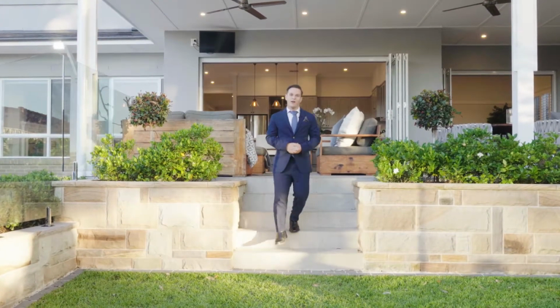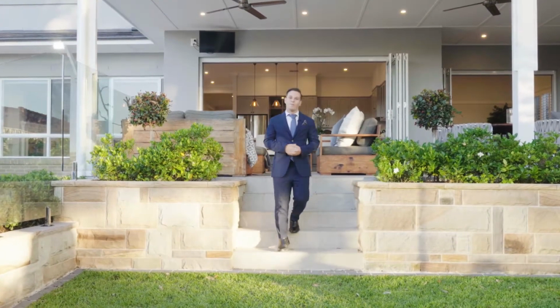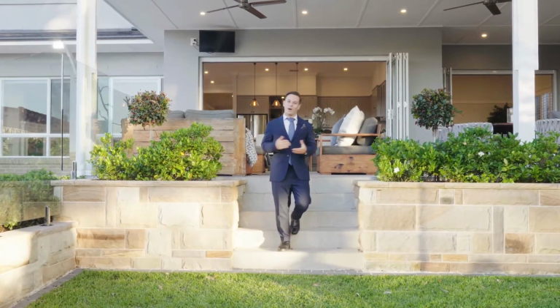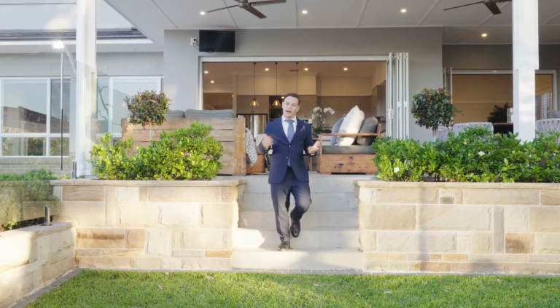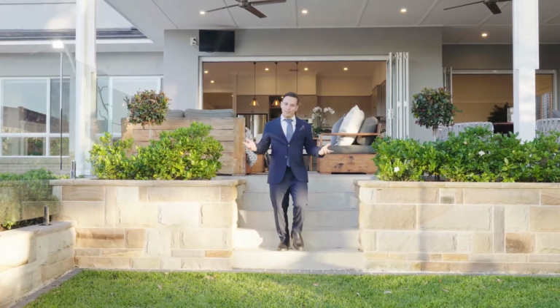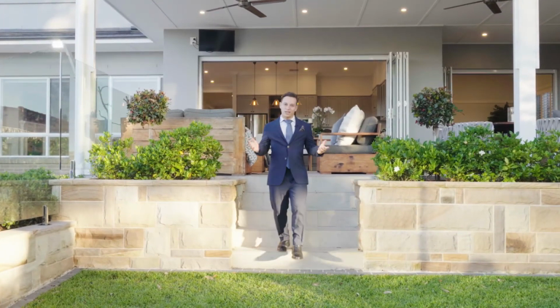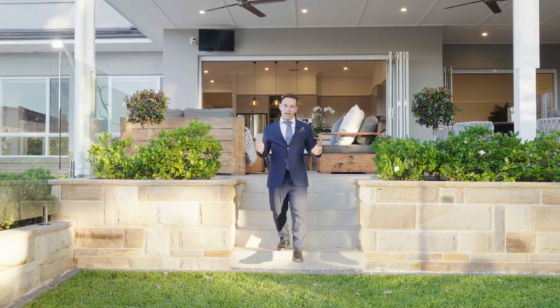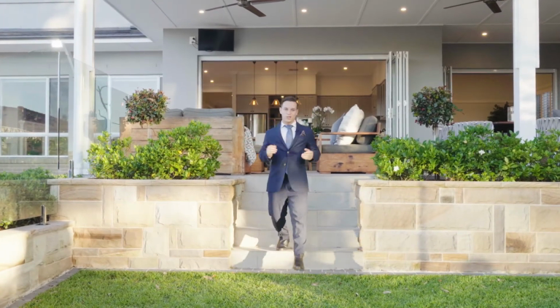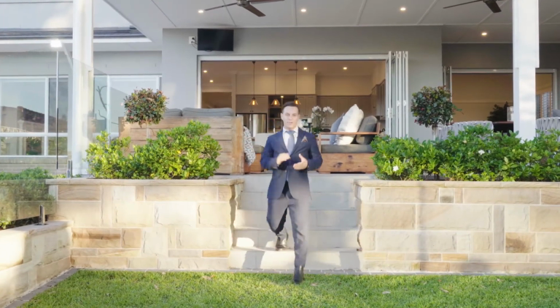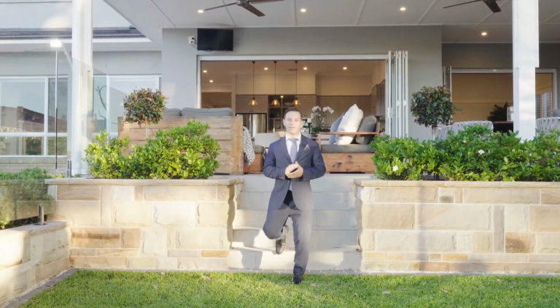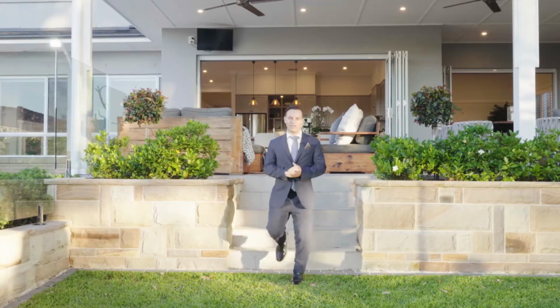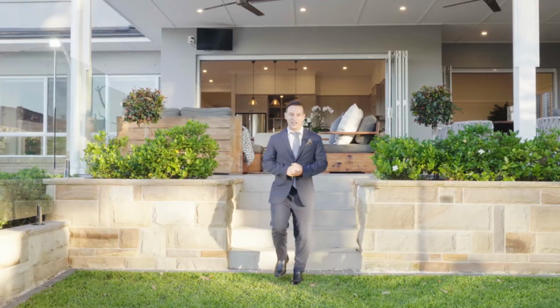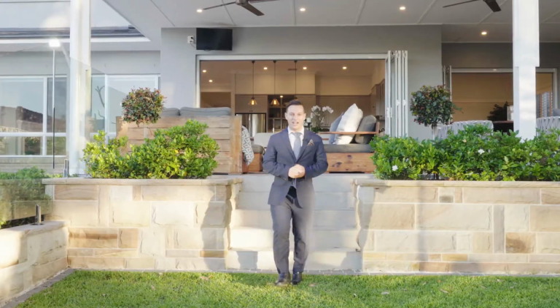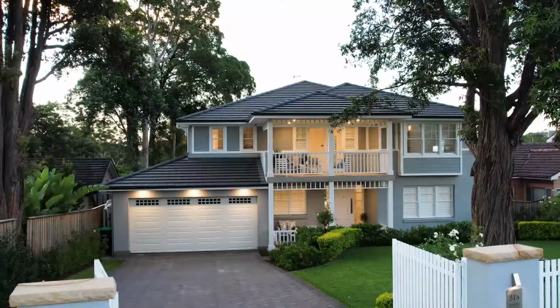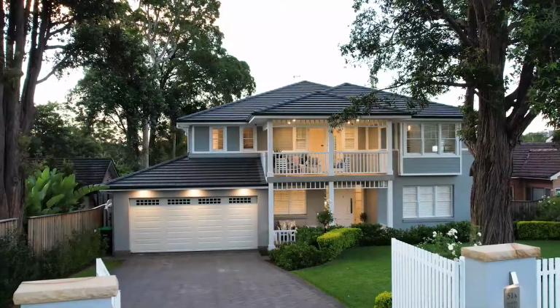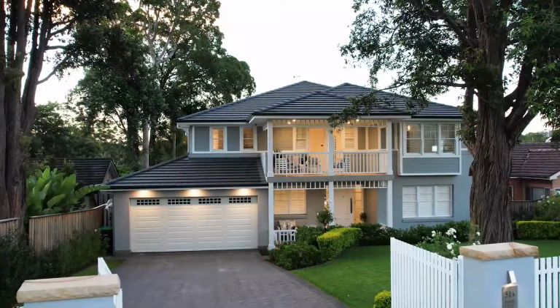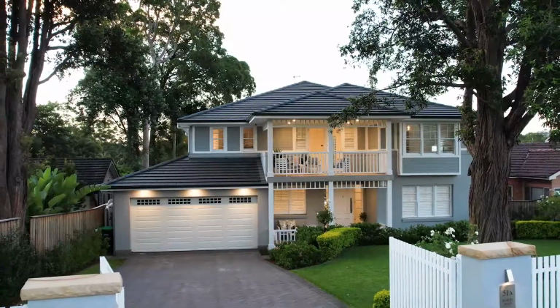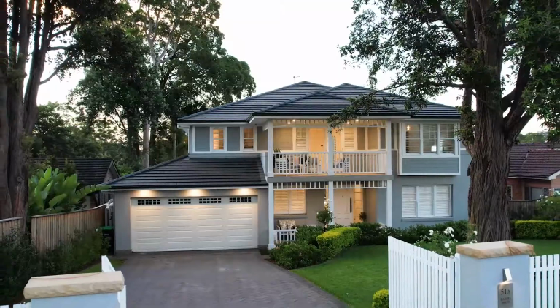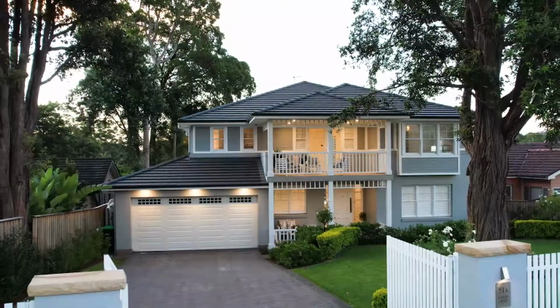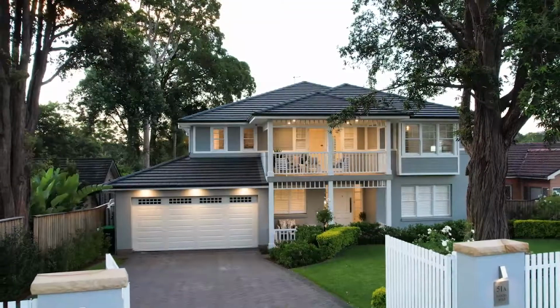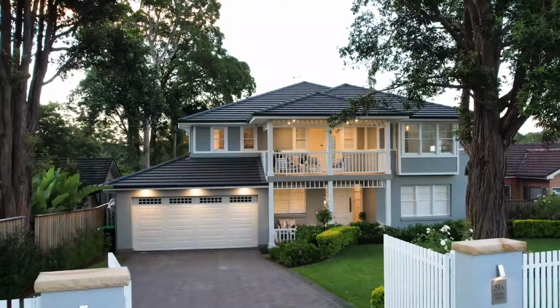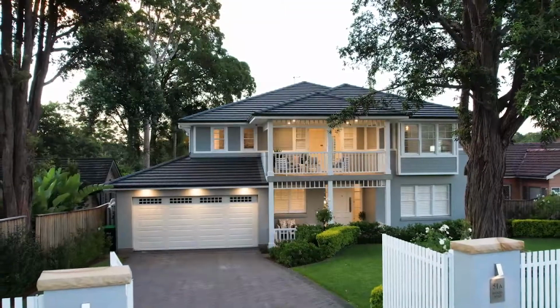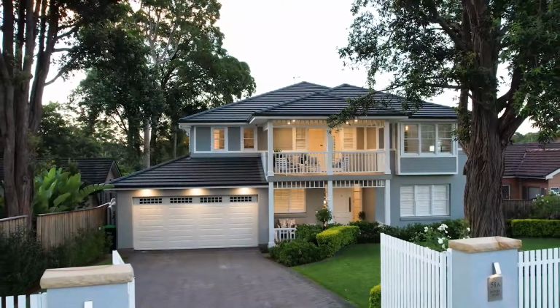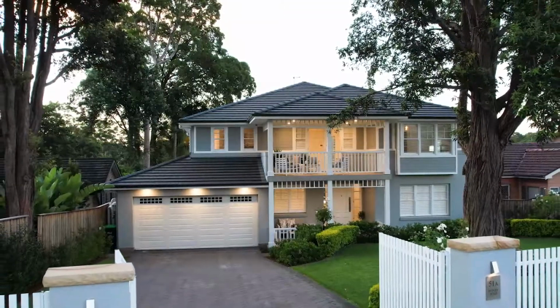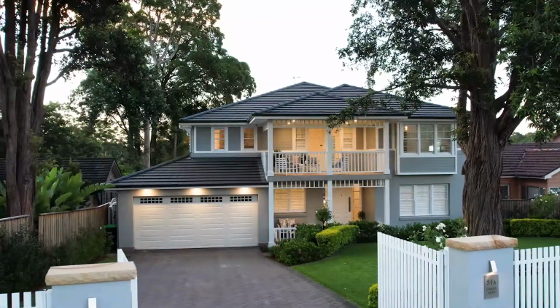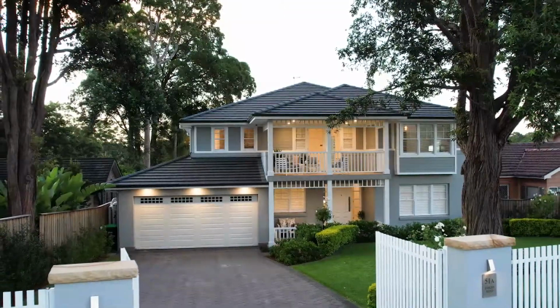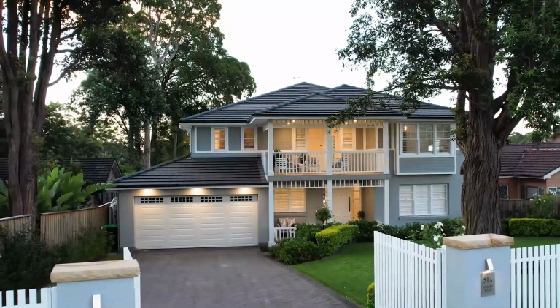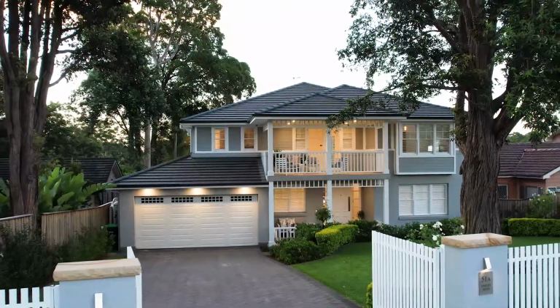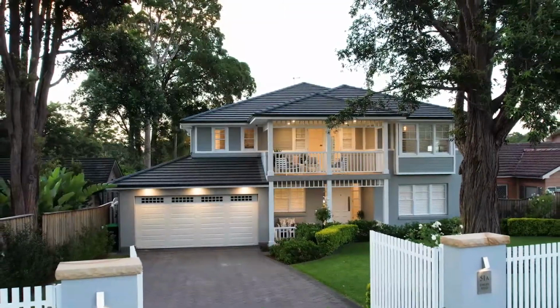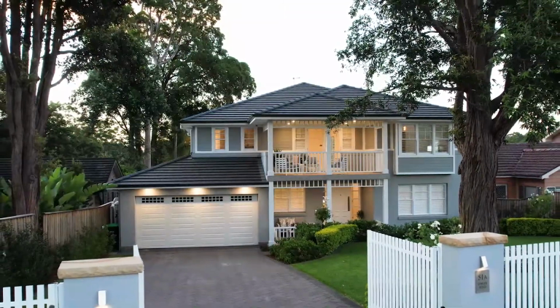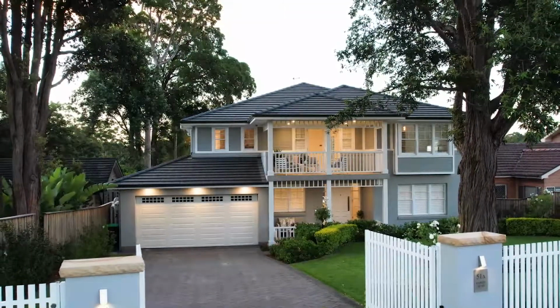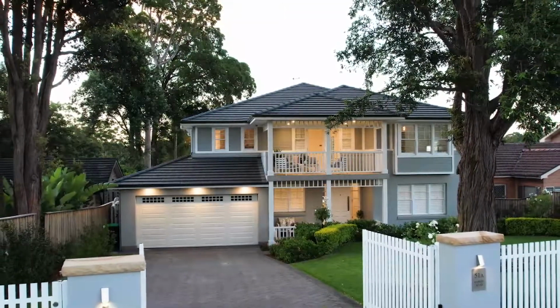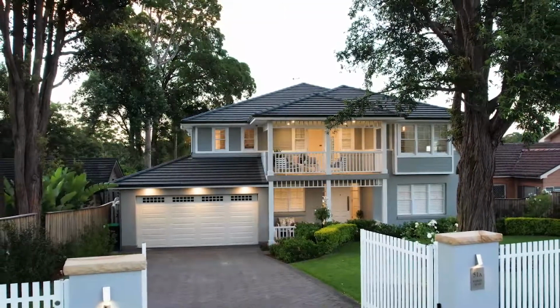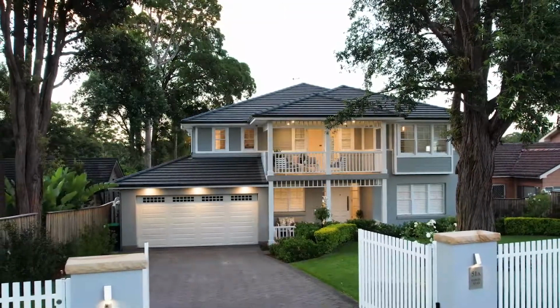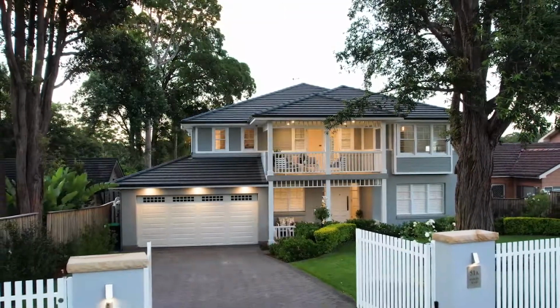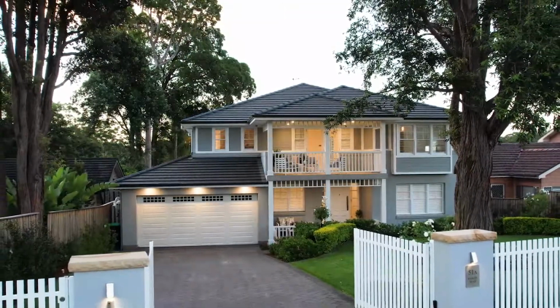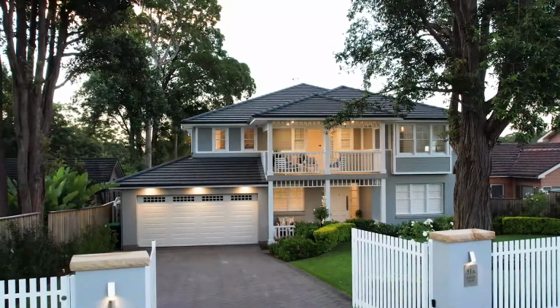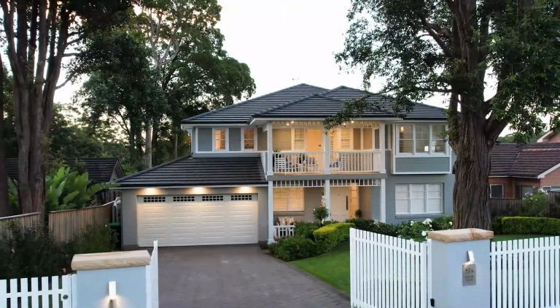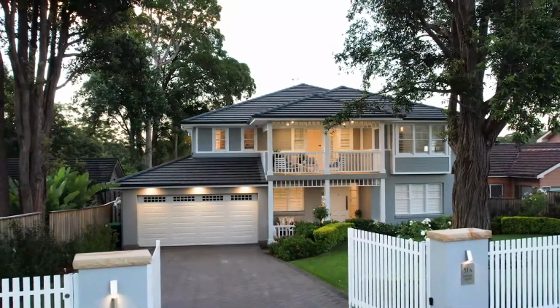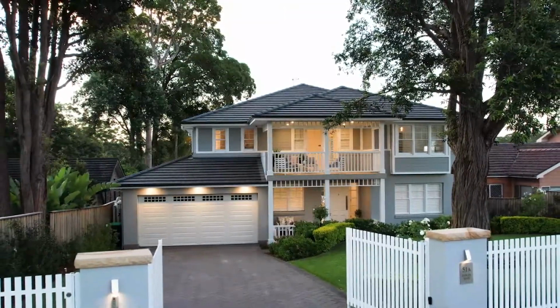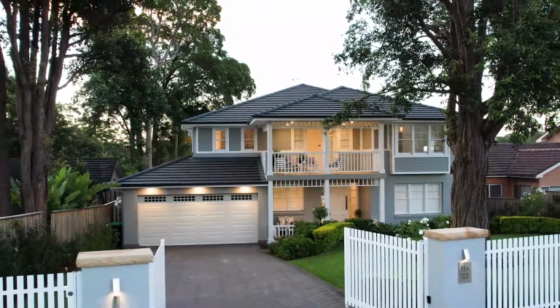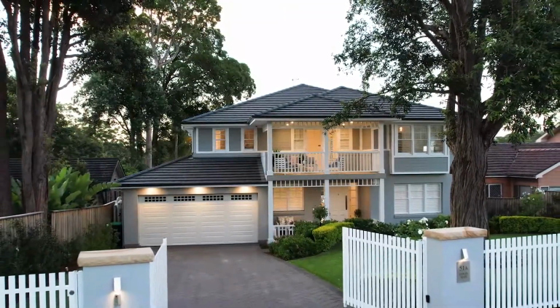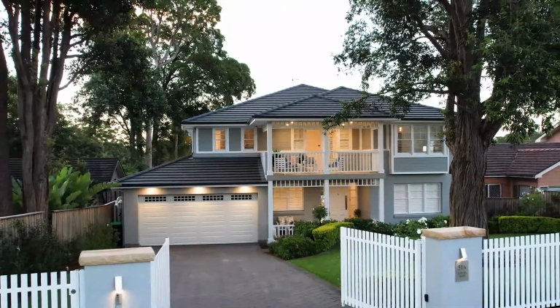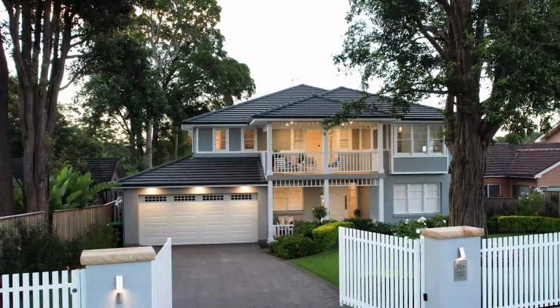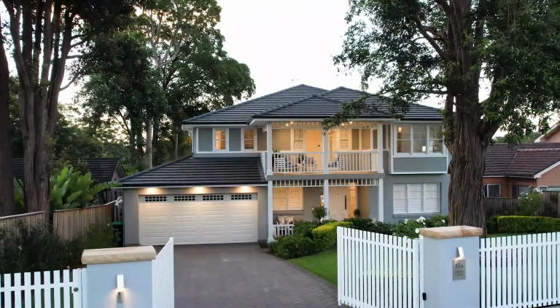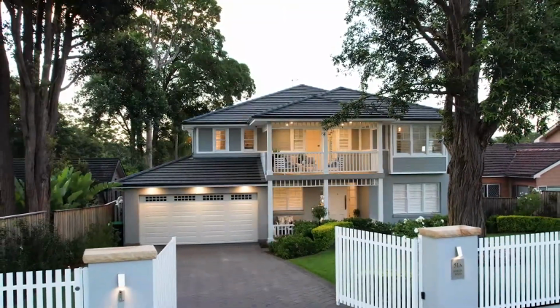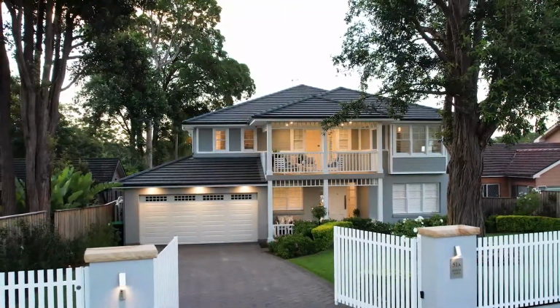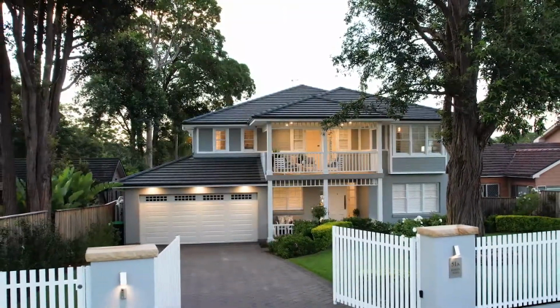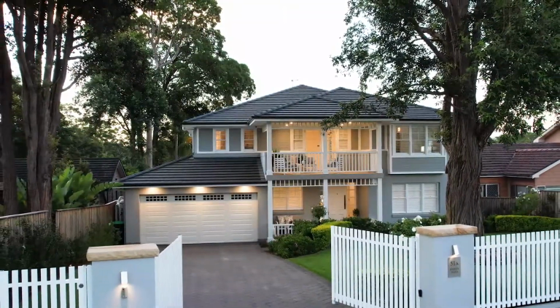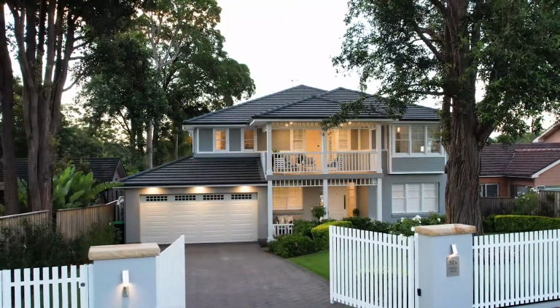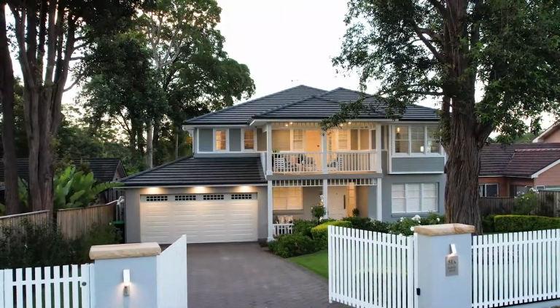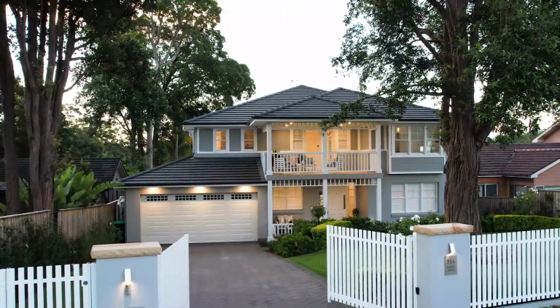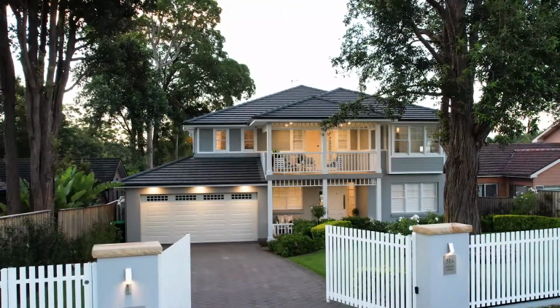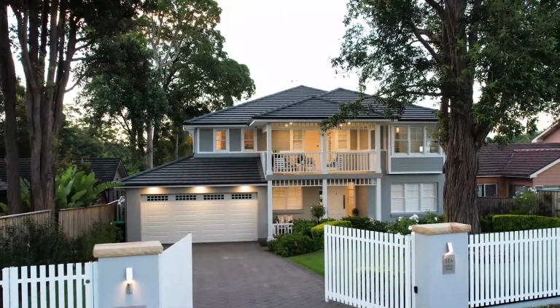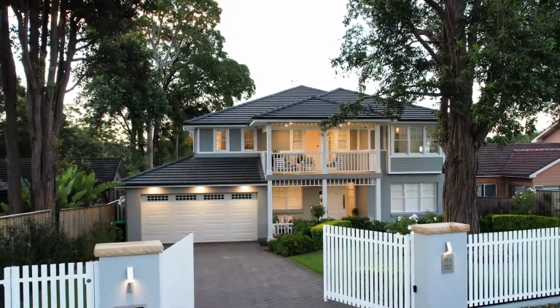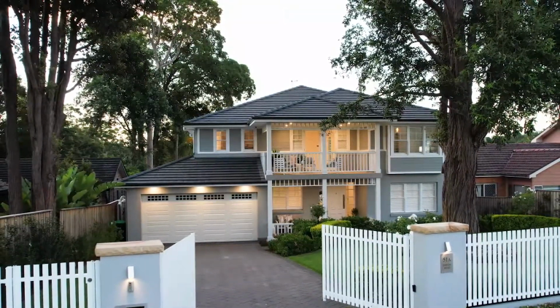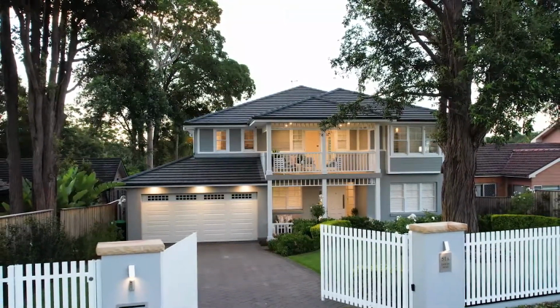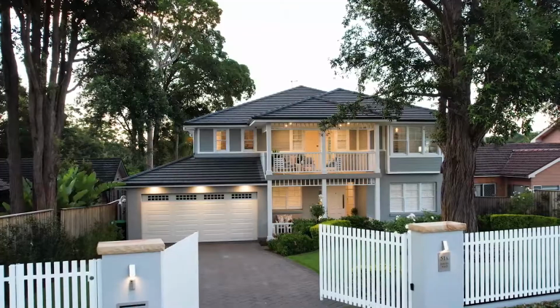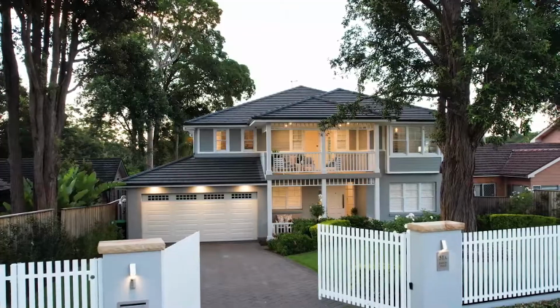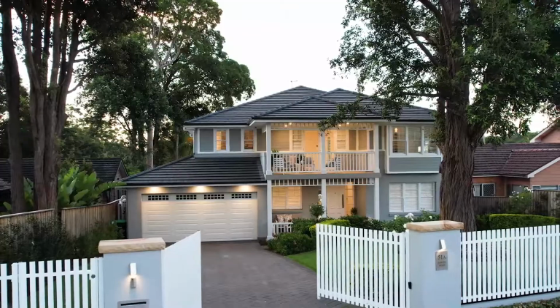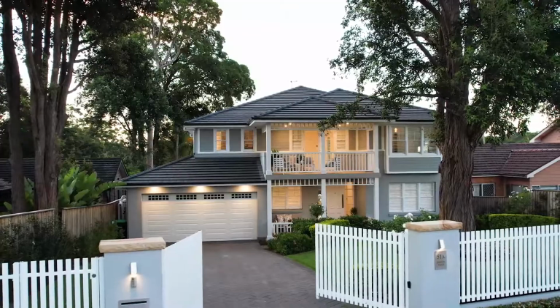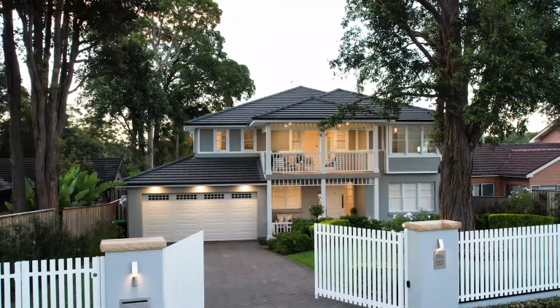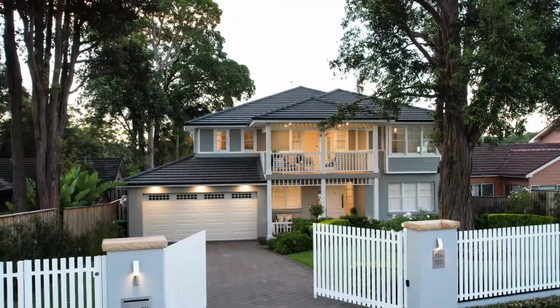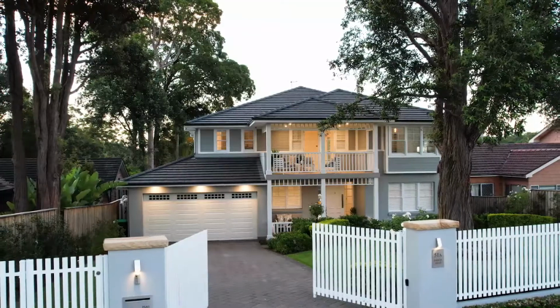My name is Adrian Epifanino, proudly representing Louie Carr Real Estate, and I look forward to meeting you and your family at my next private appointment.